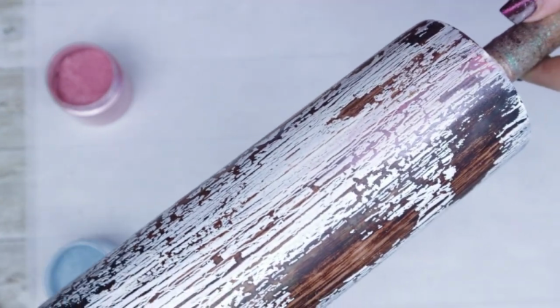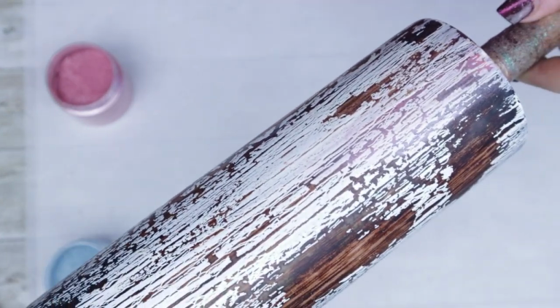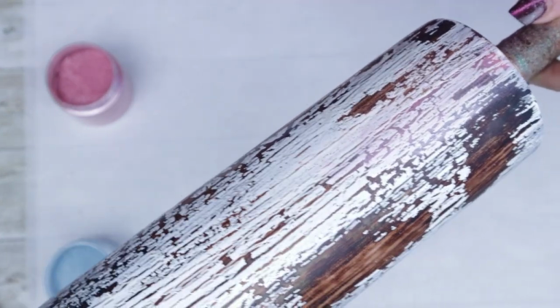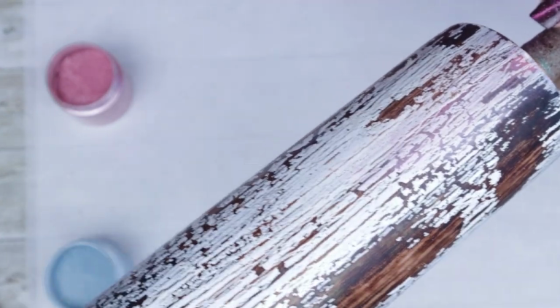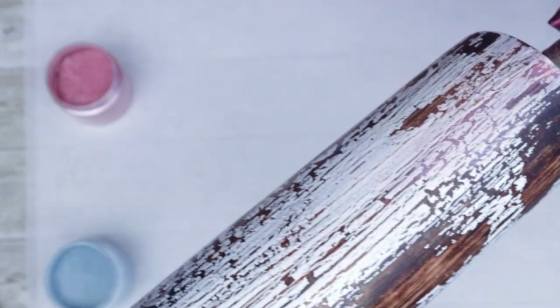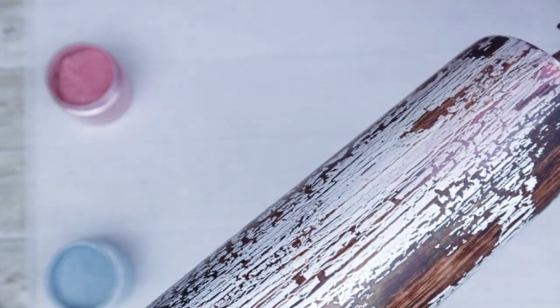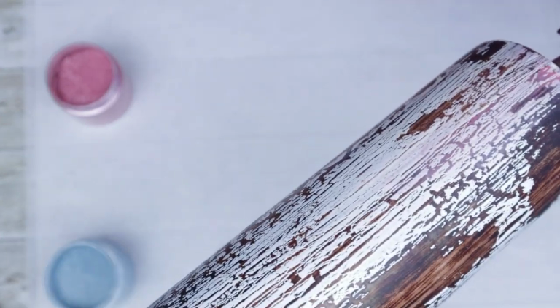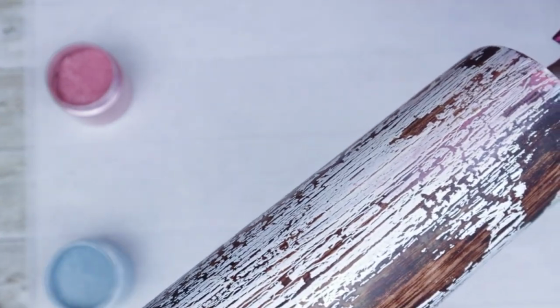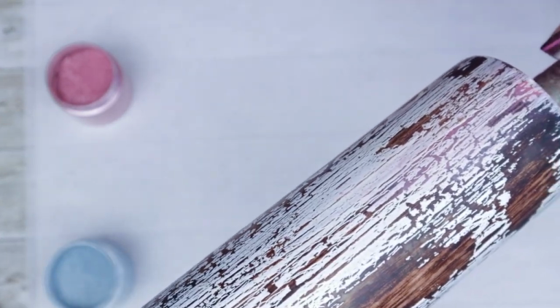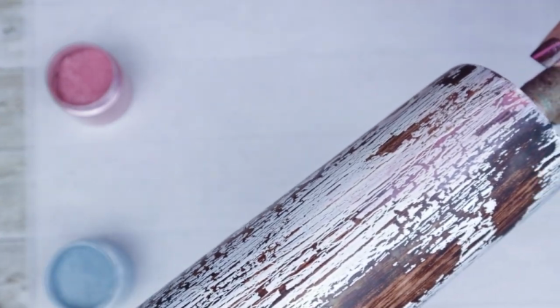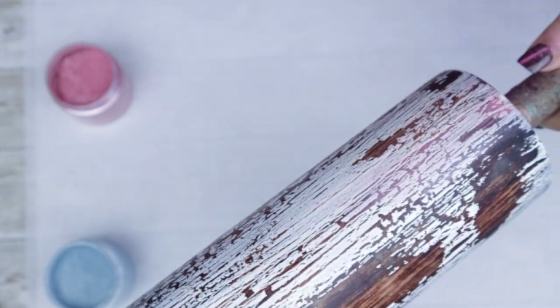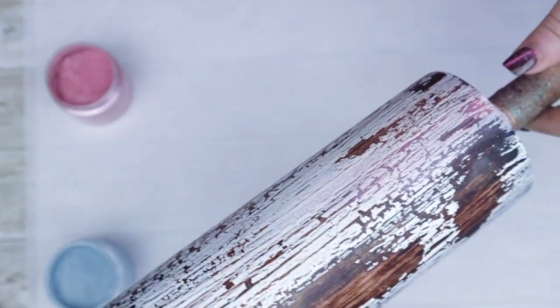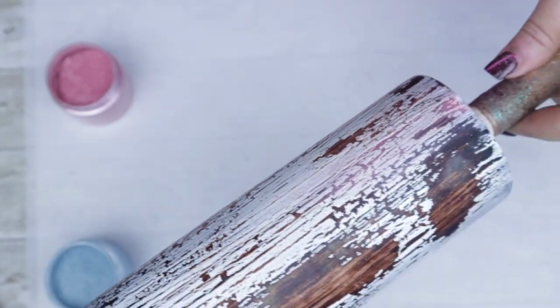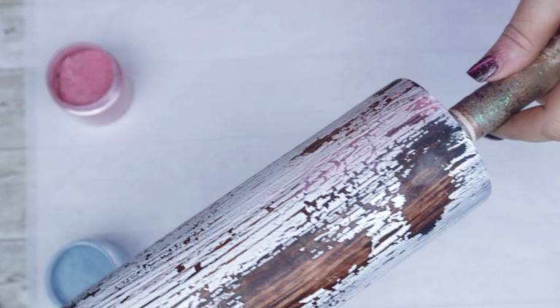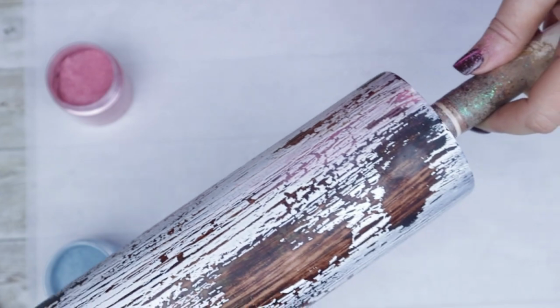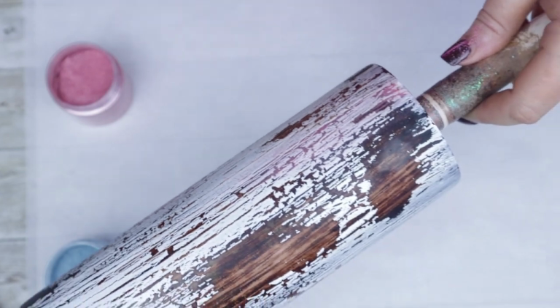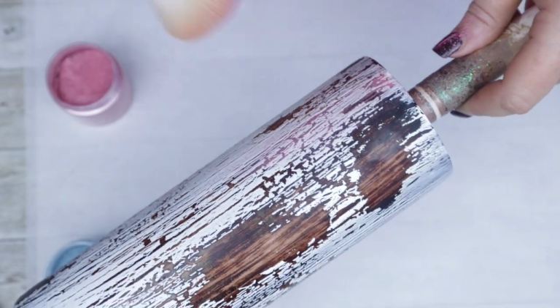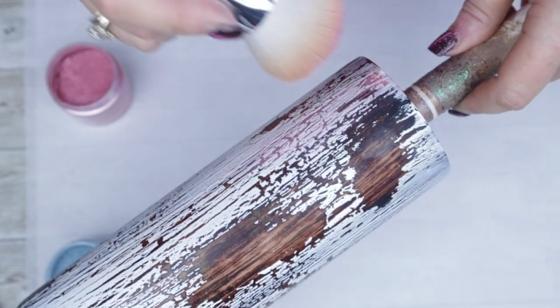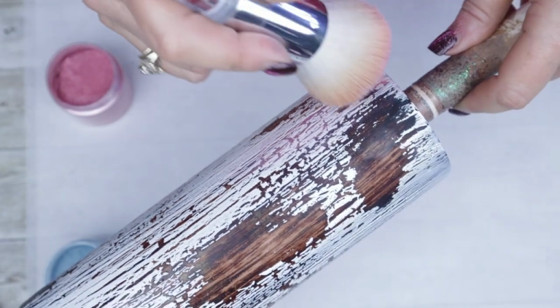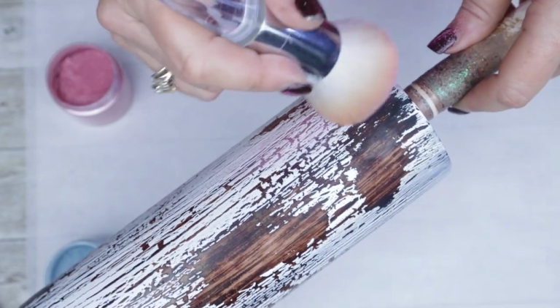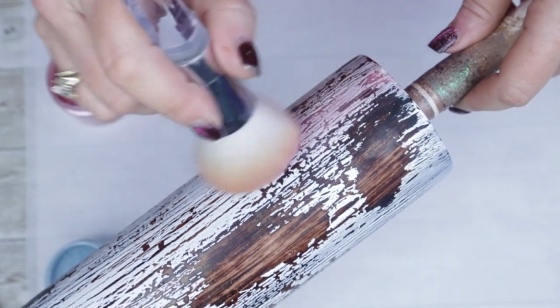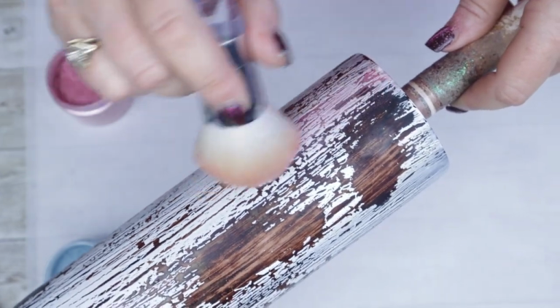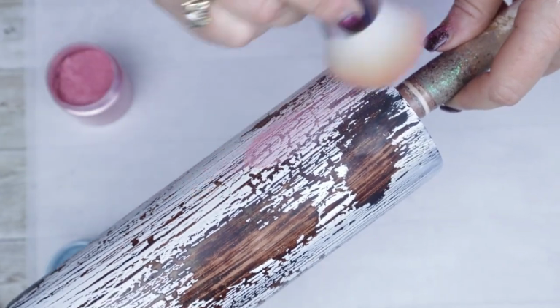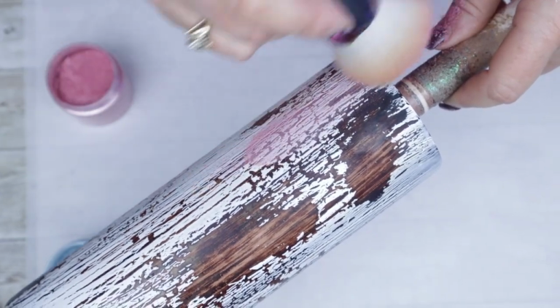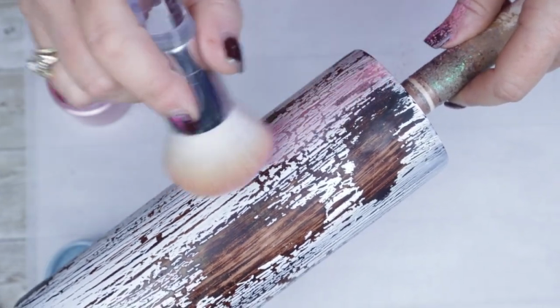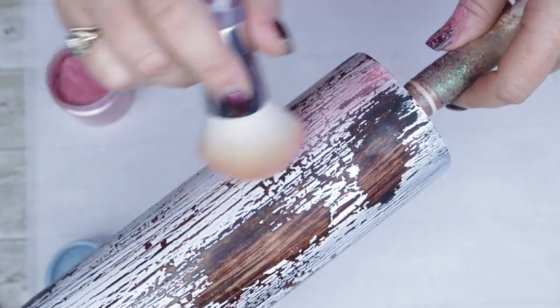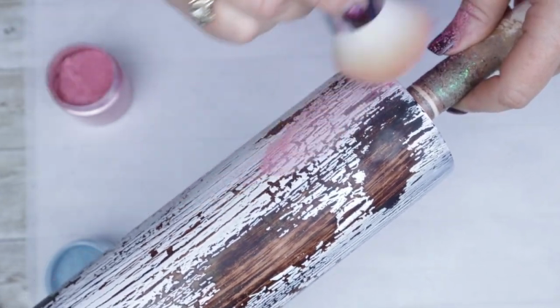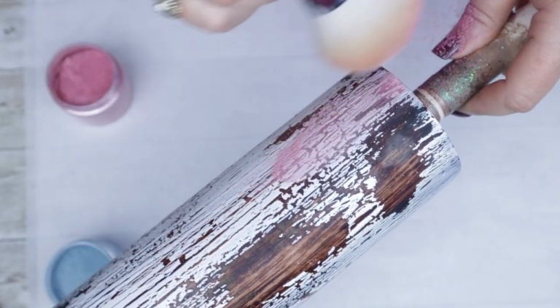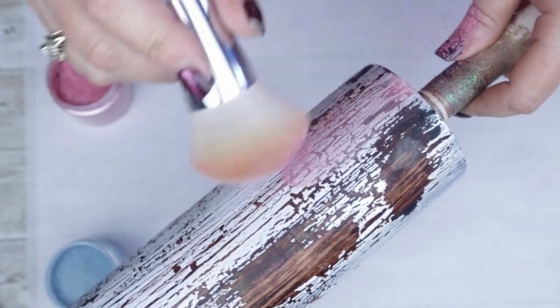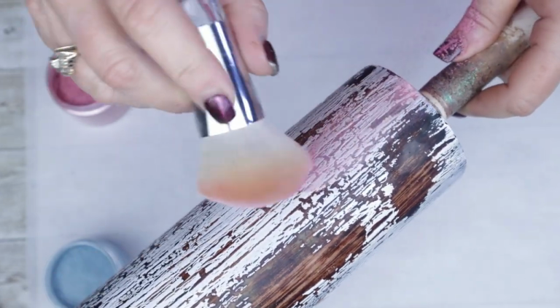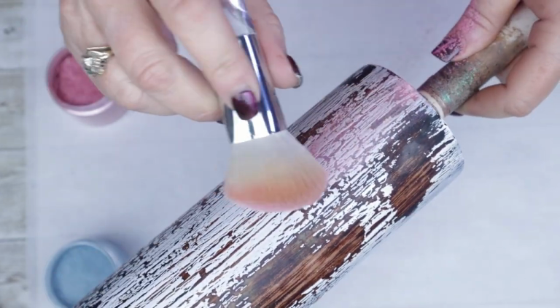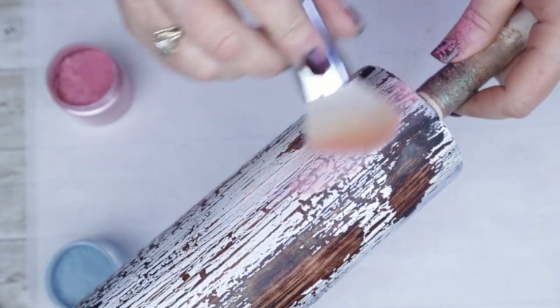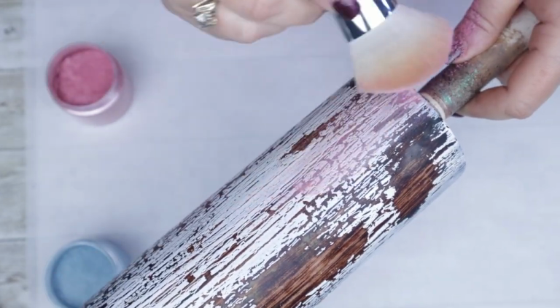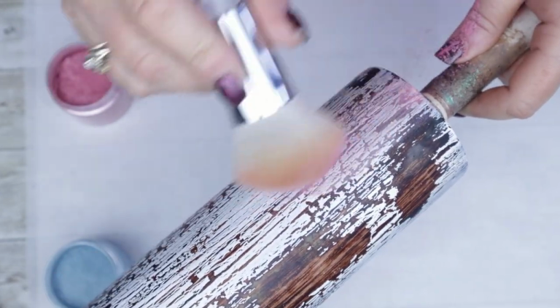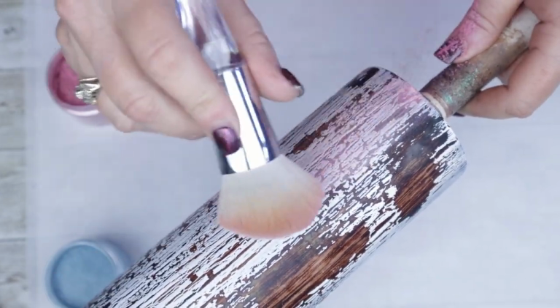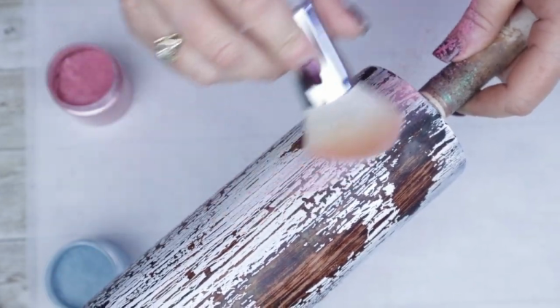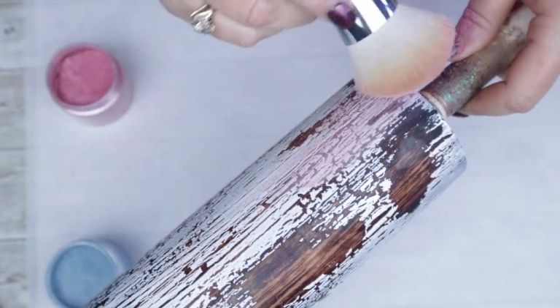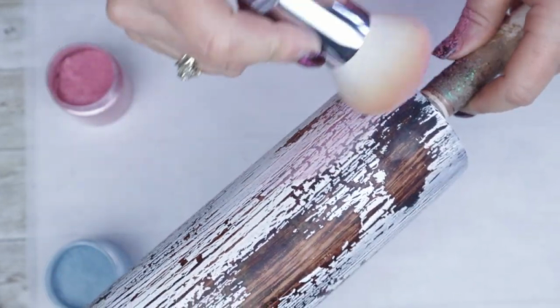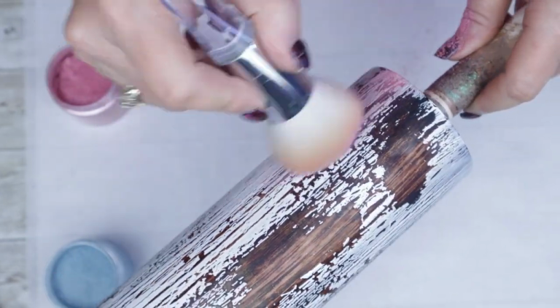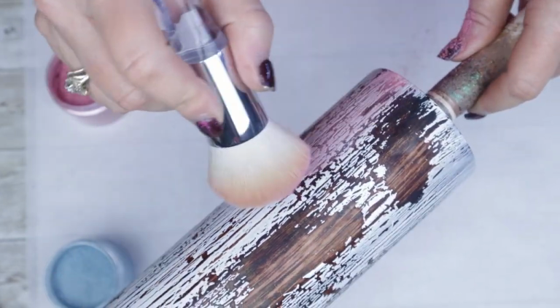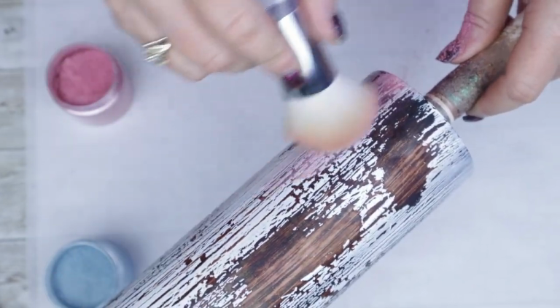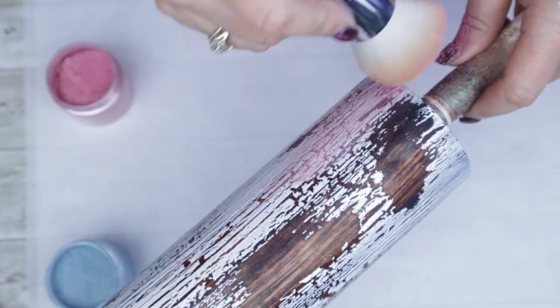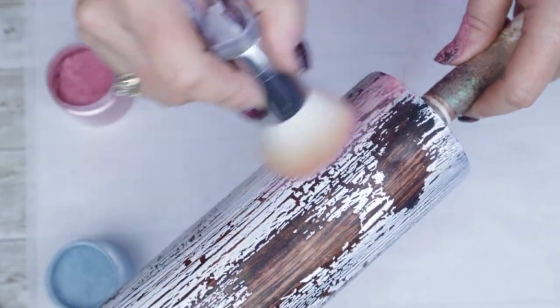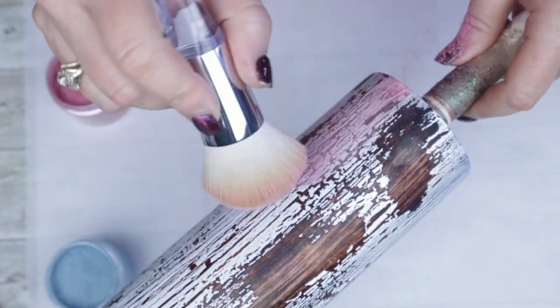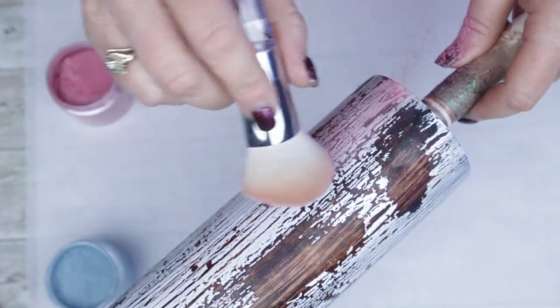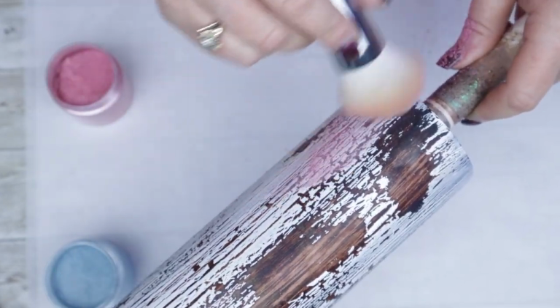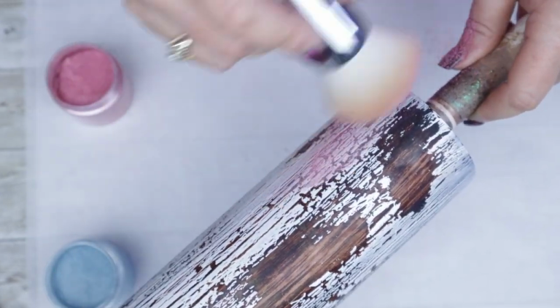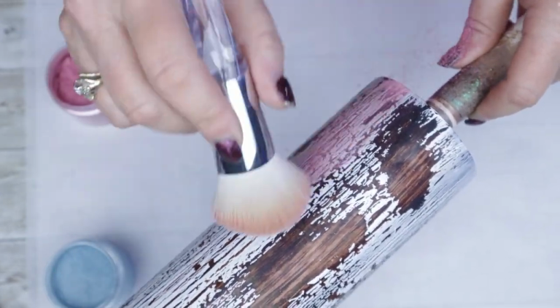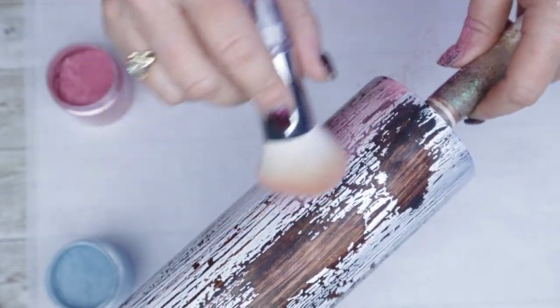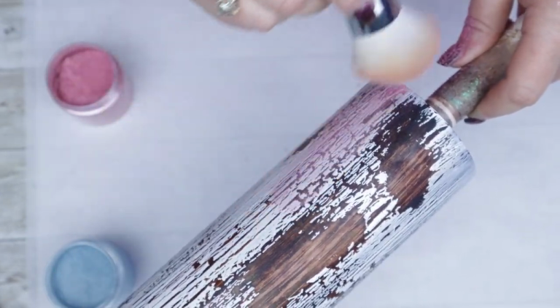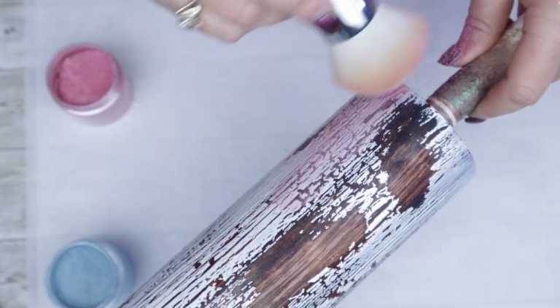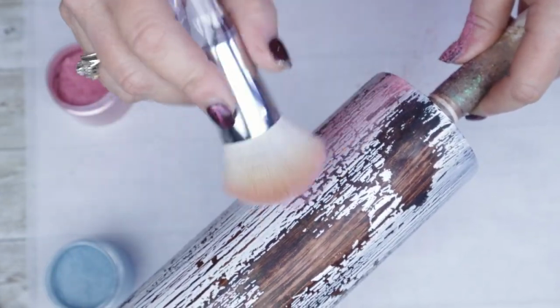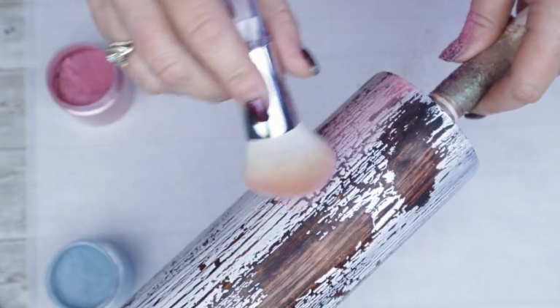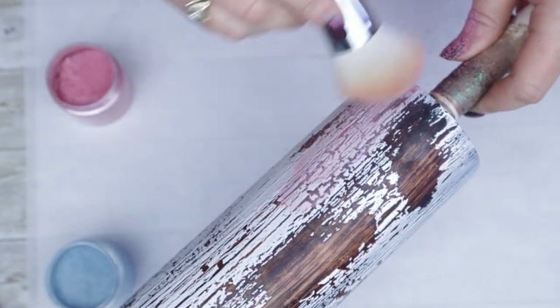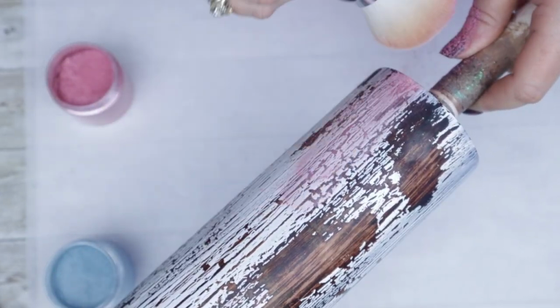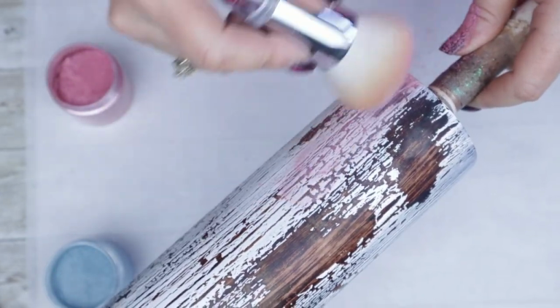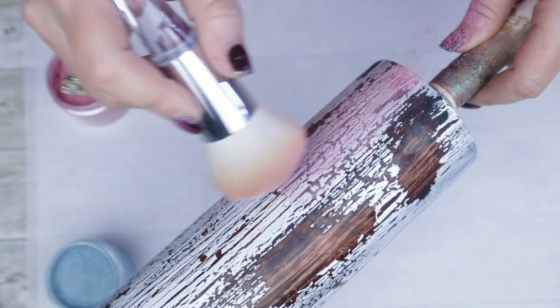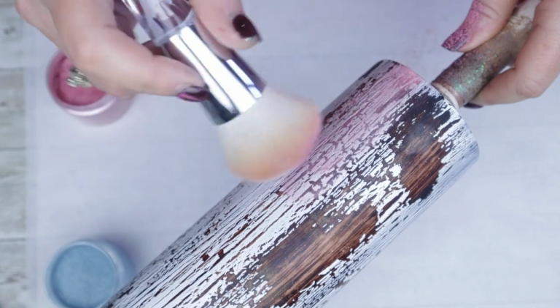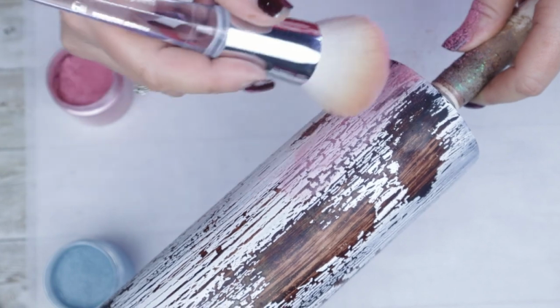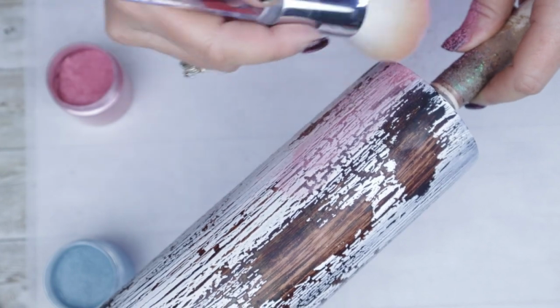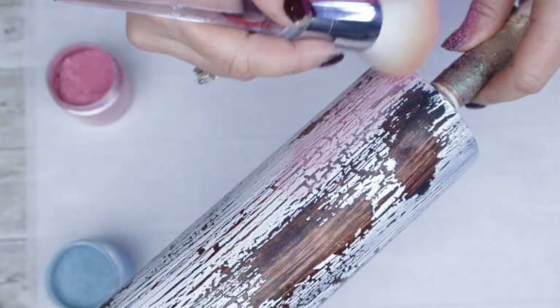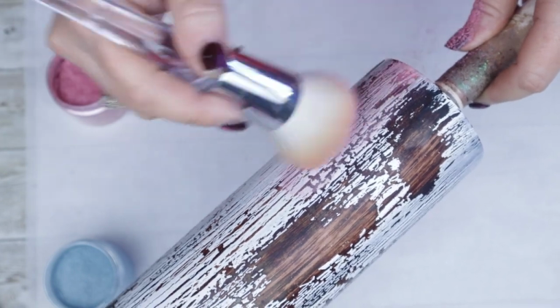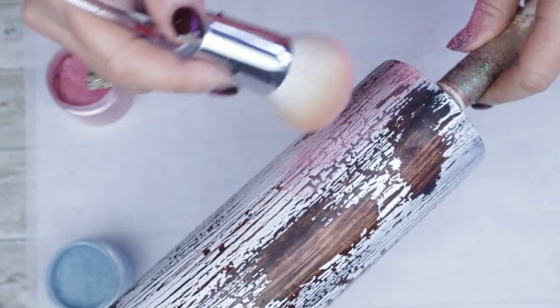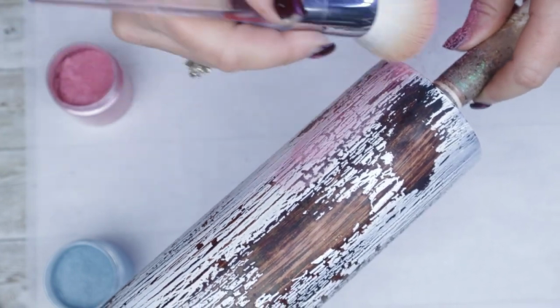Also, if you get any mica powders throughout your wood grain, you can easily take a baby wipe and clean up those sections before you seal it.